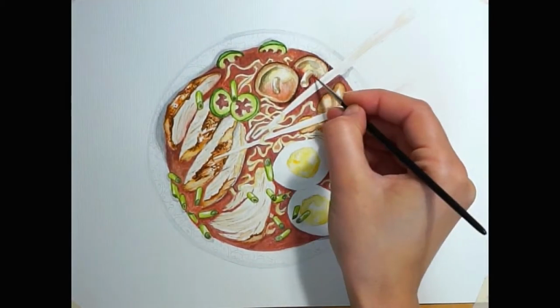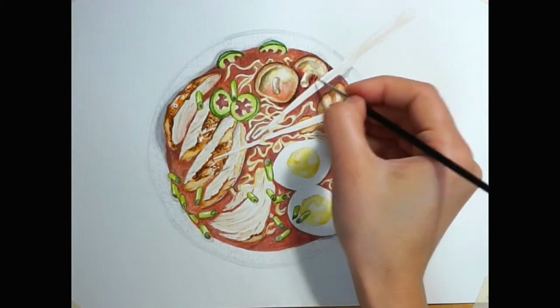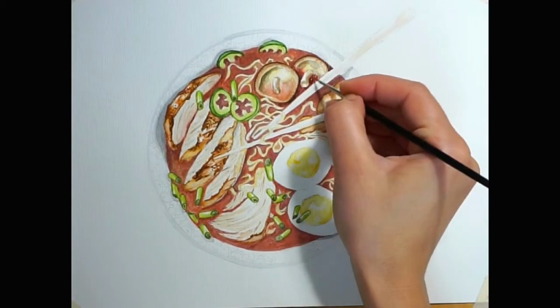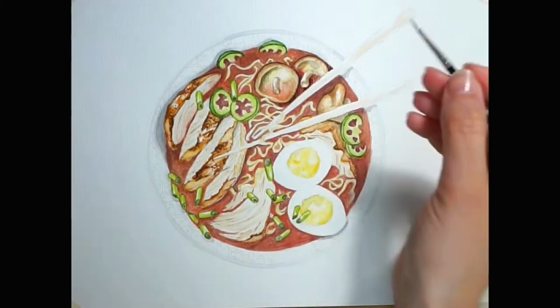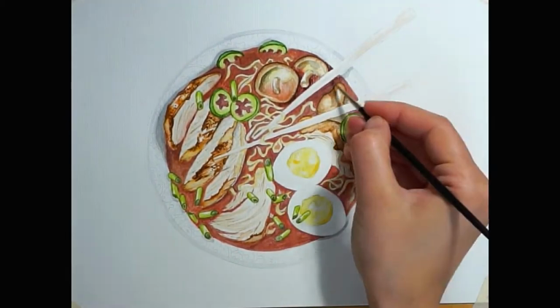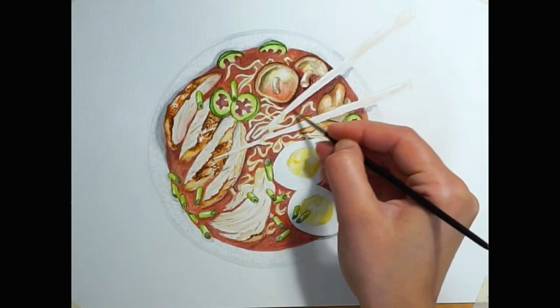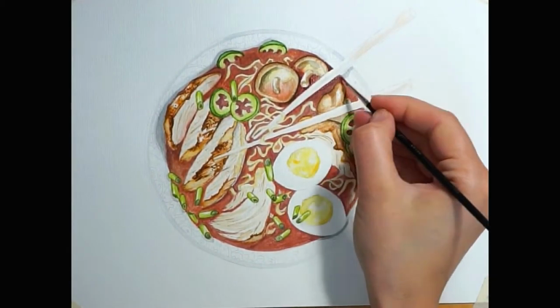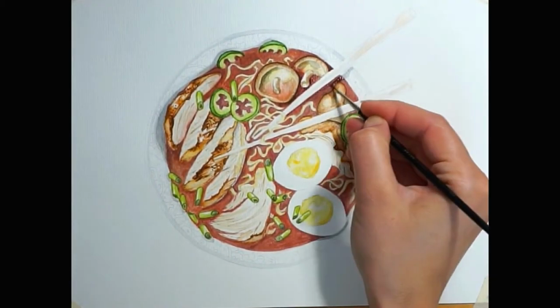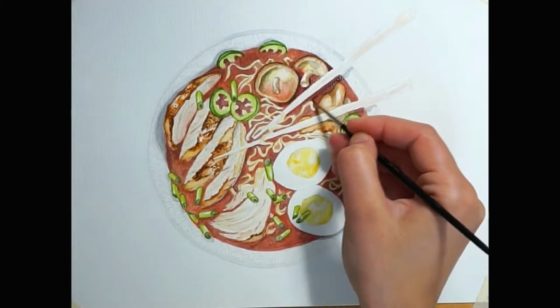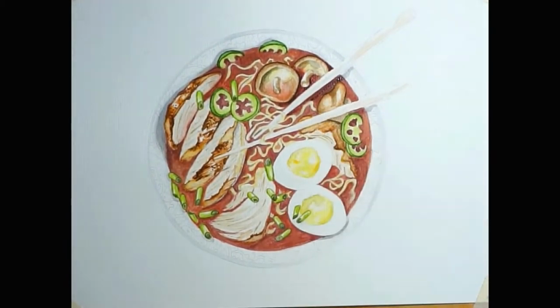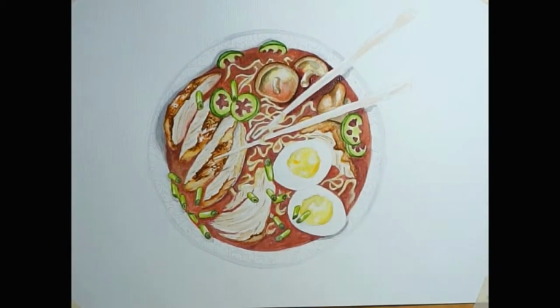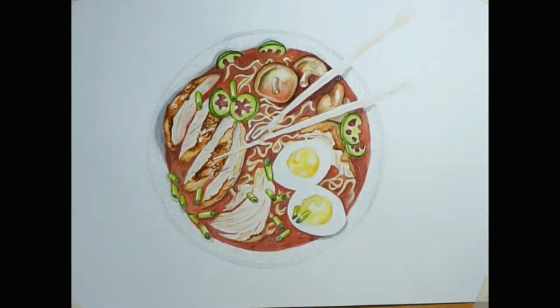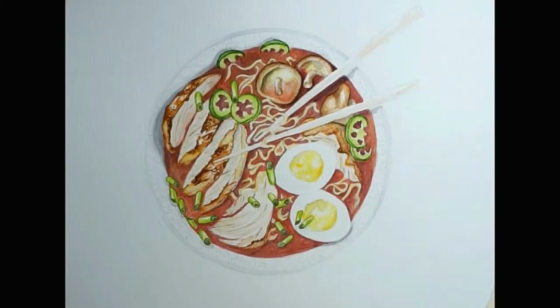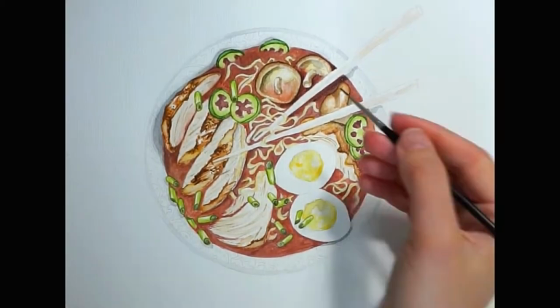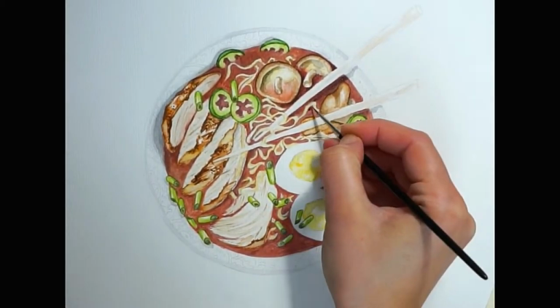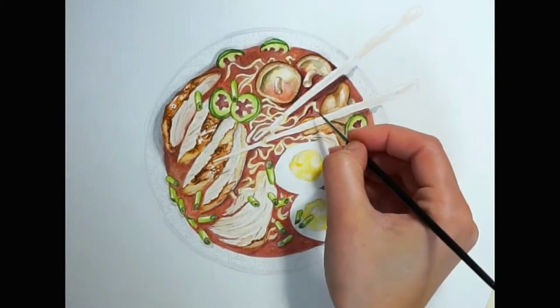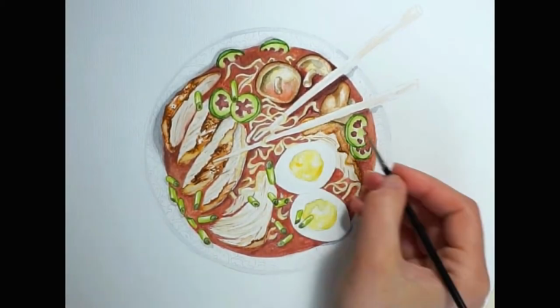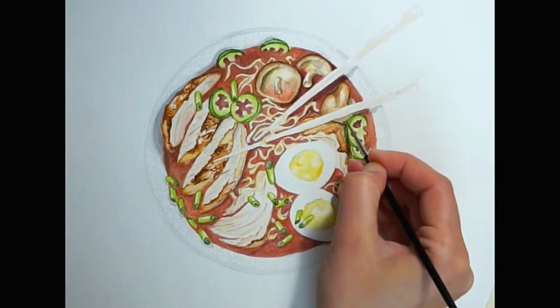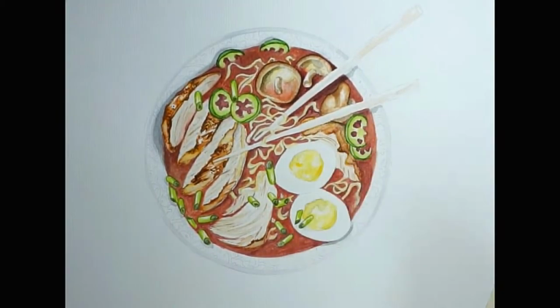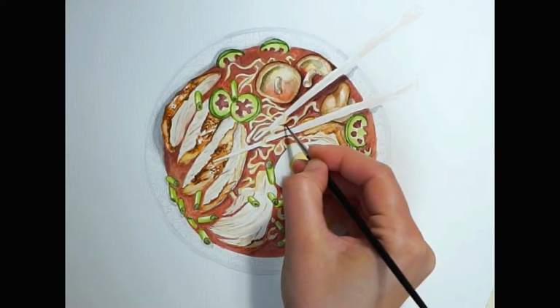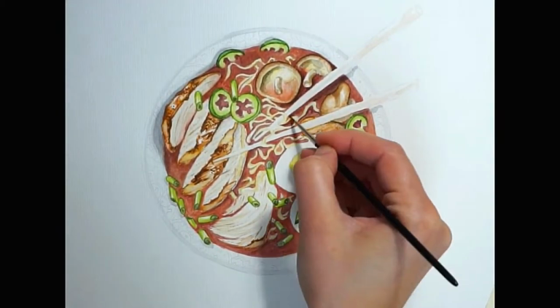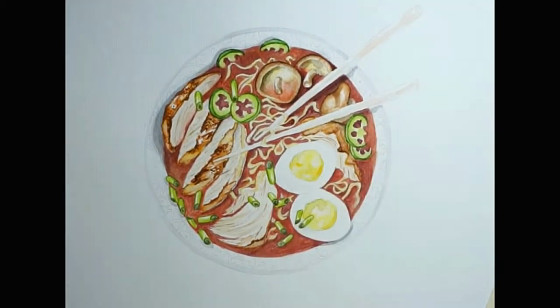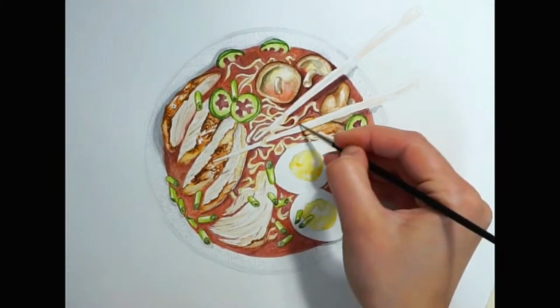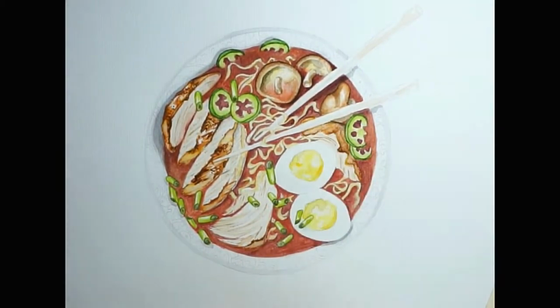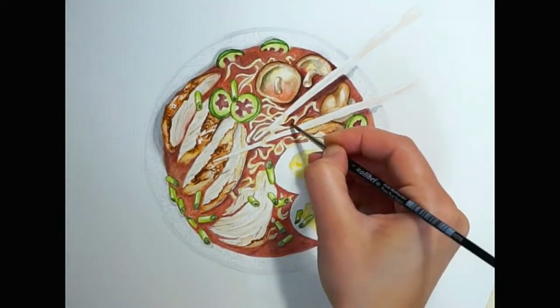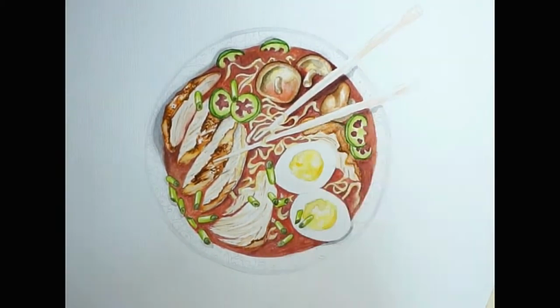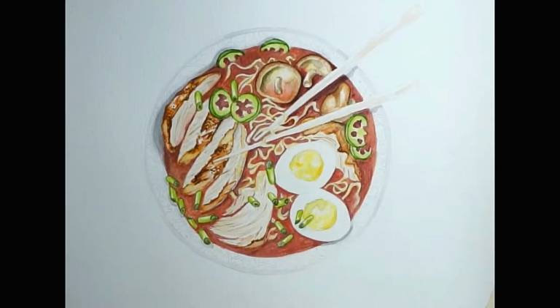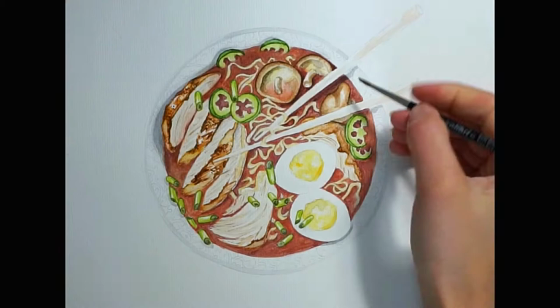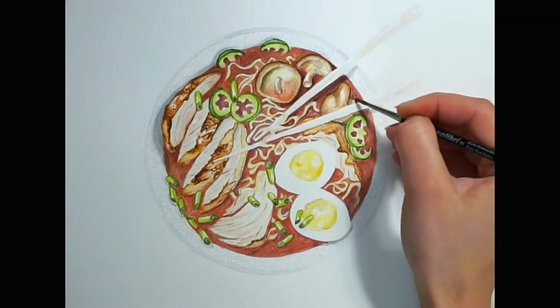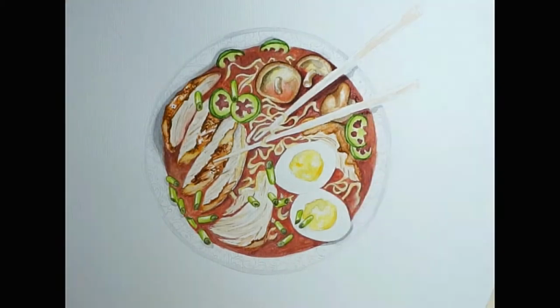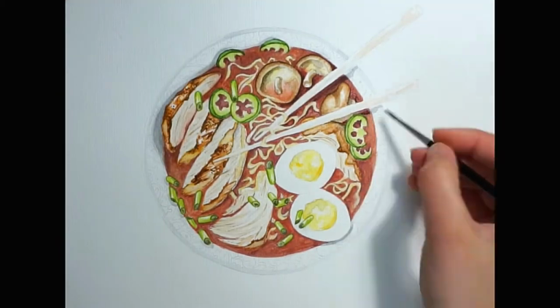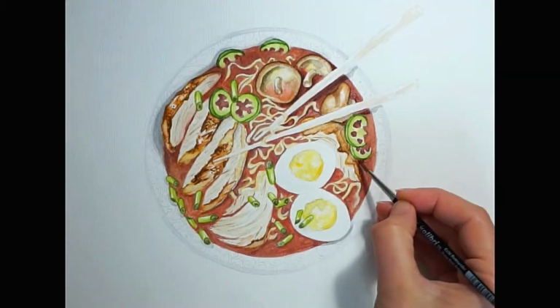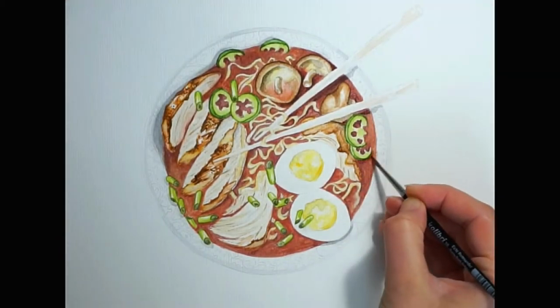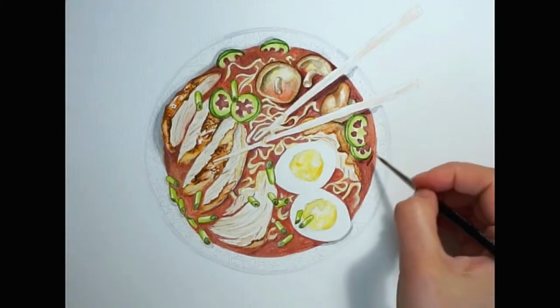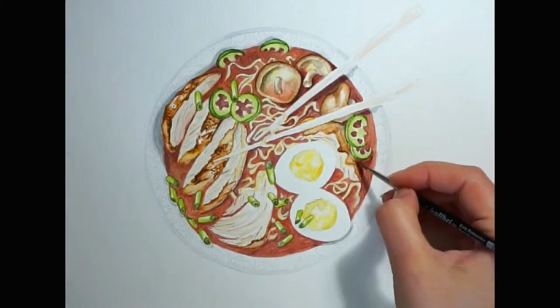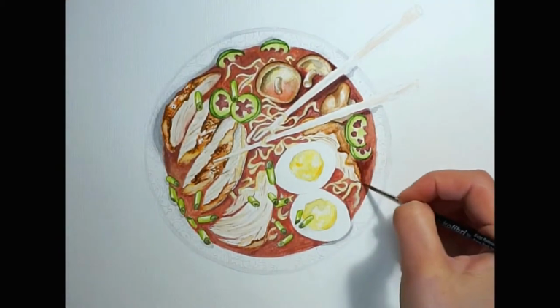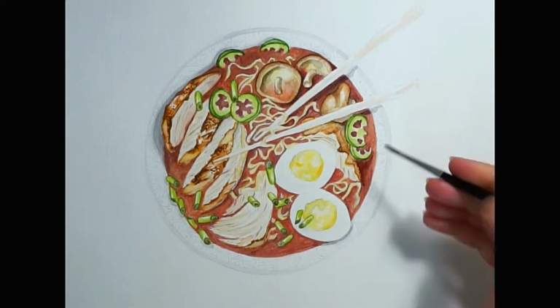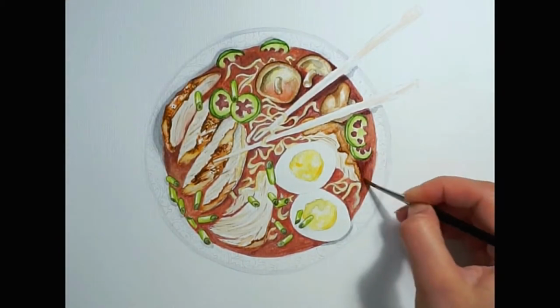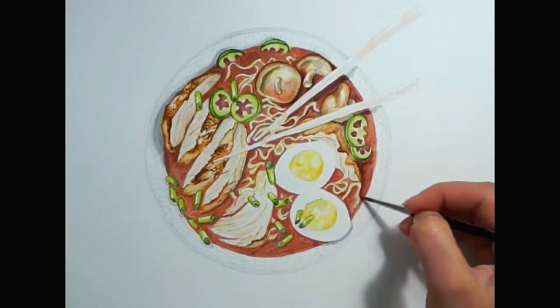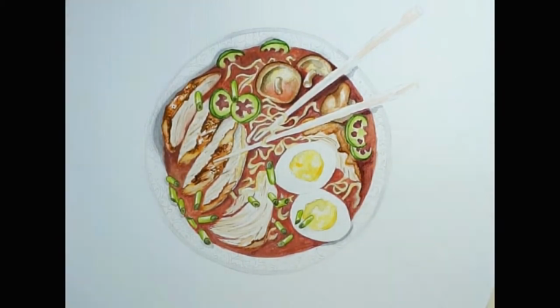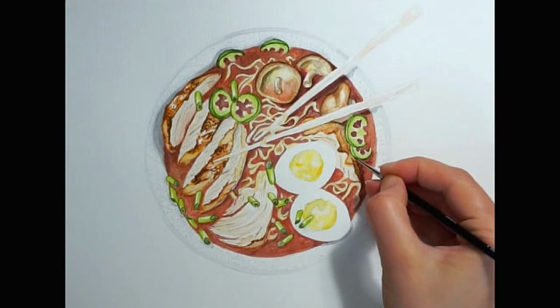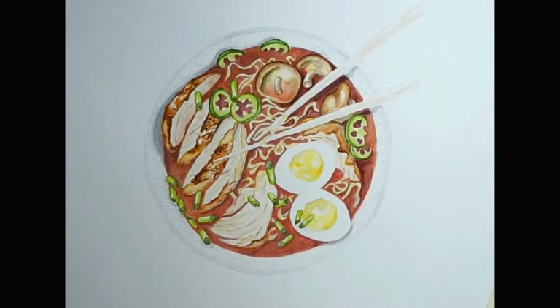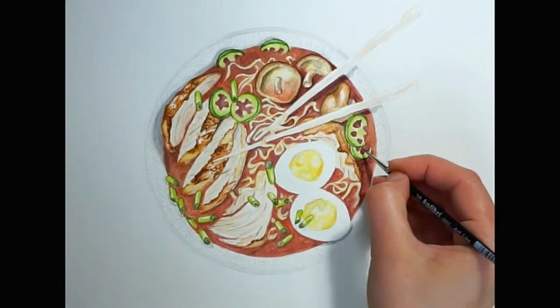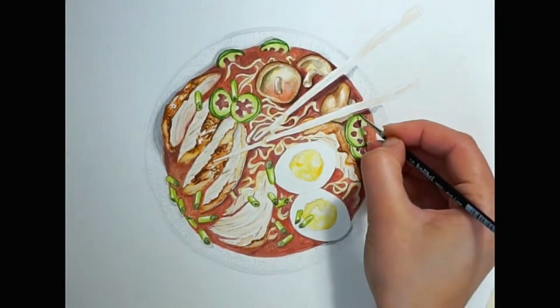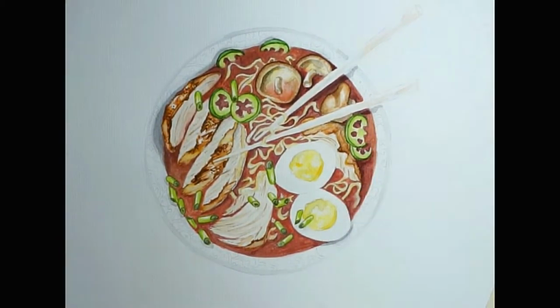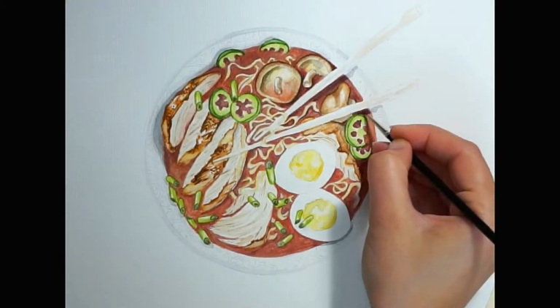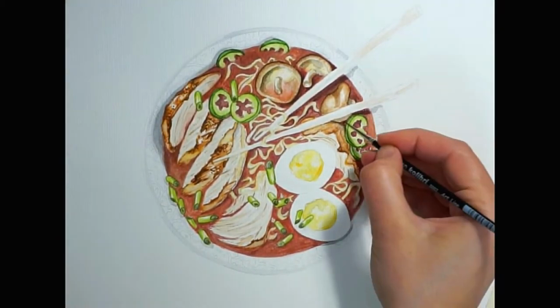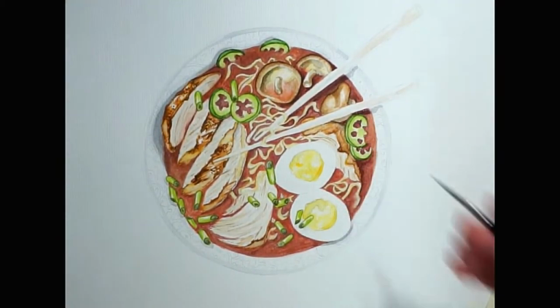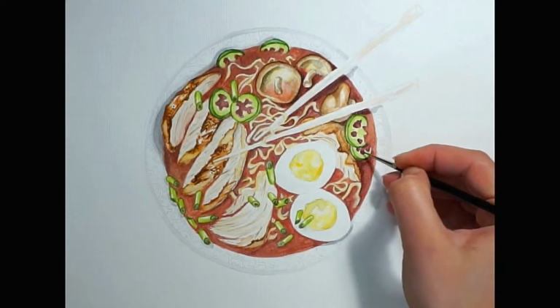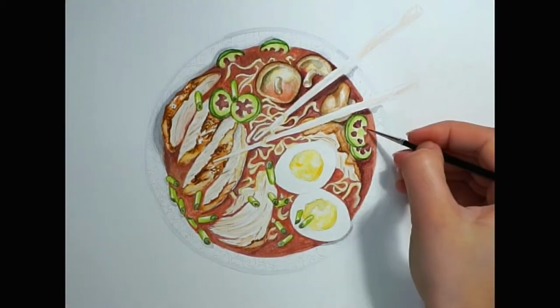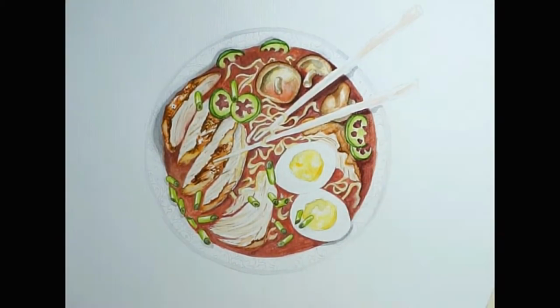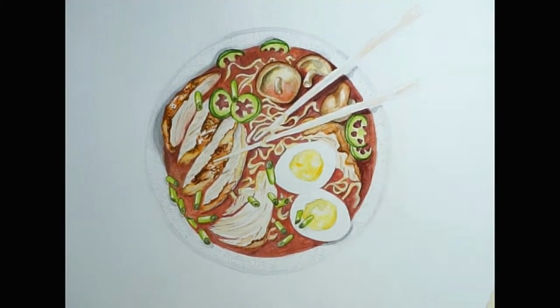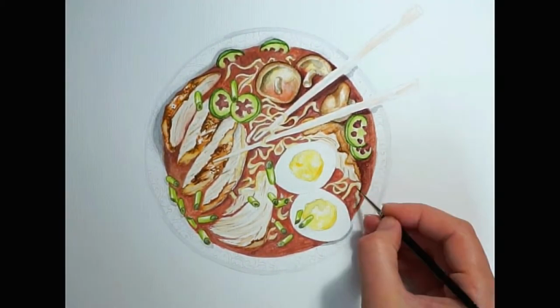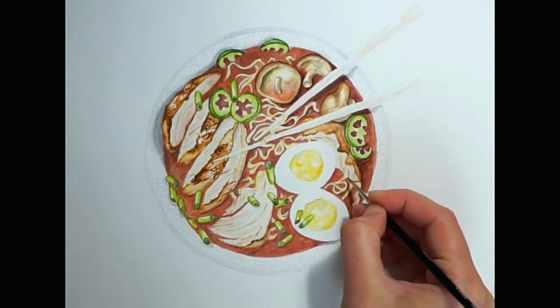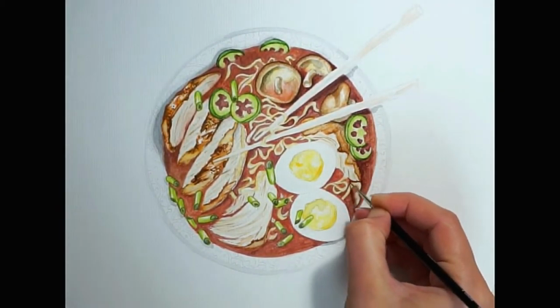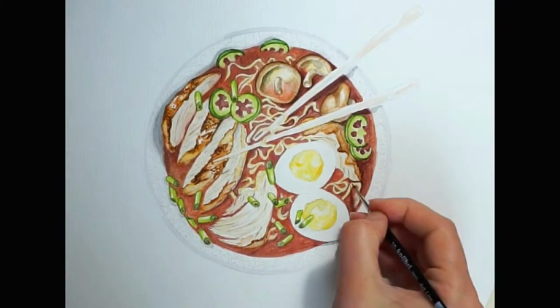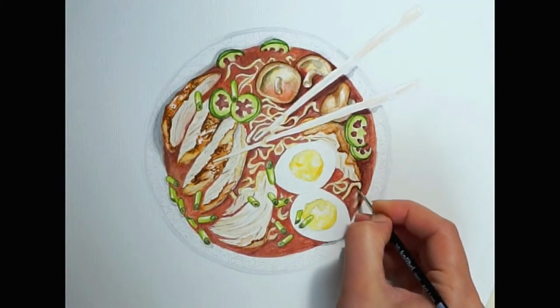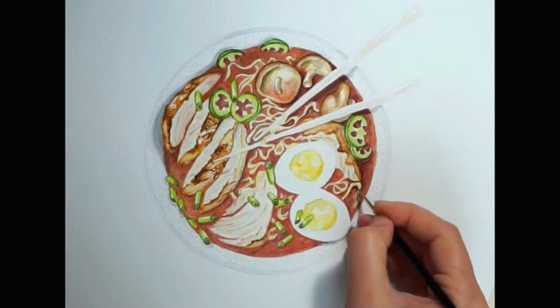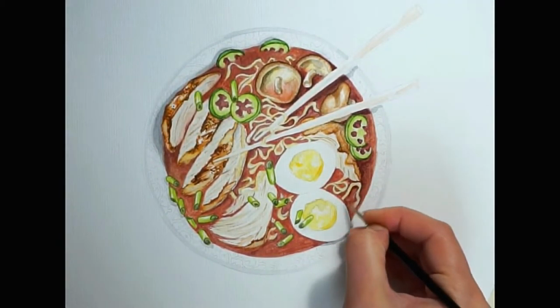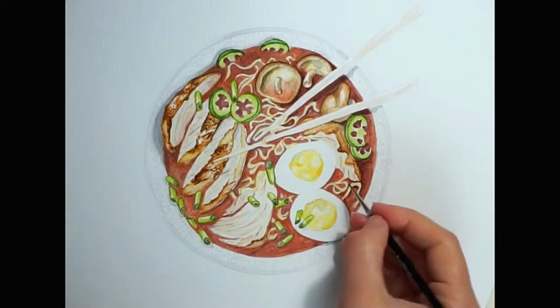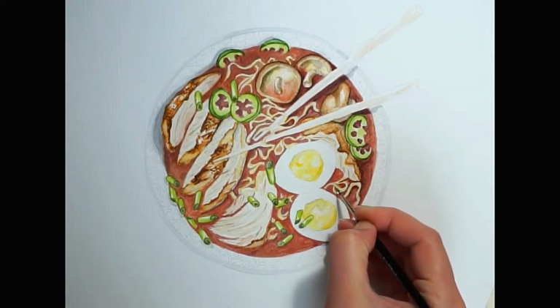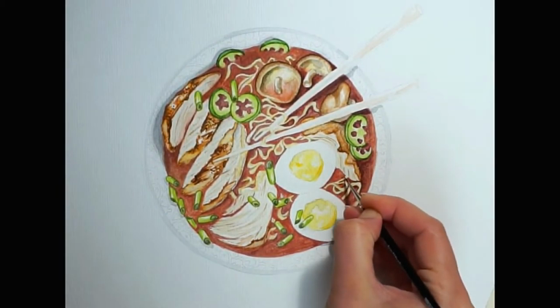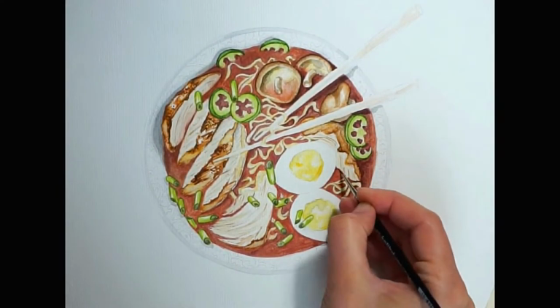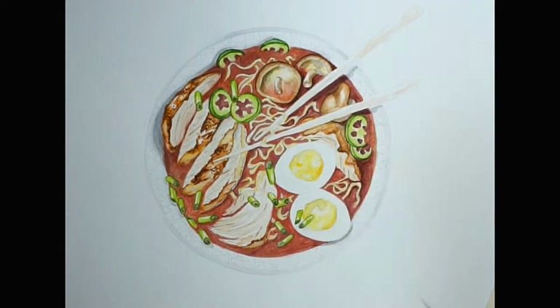The next step is finishing the meat tones for the soup, and you'll see that later on I'm adding also the shadows and the darkest areas.